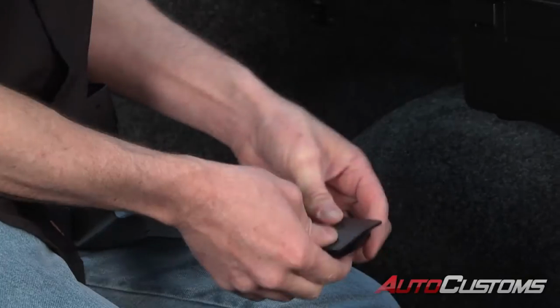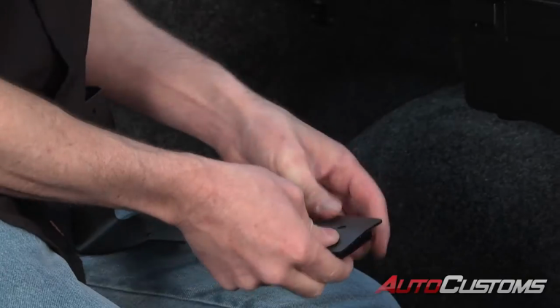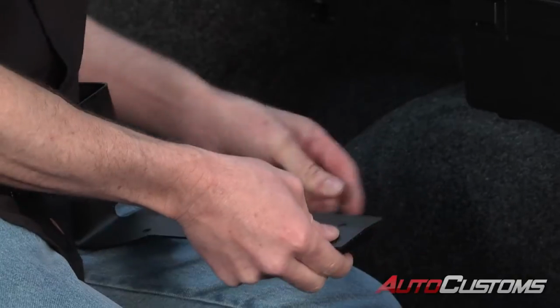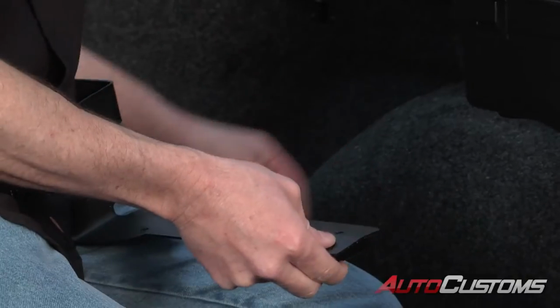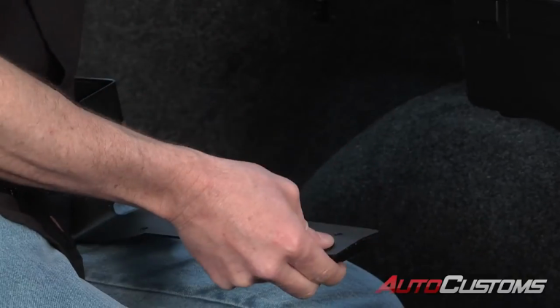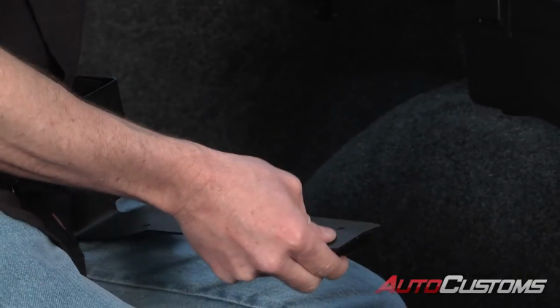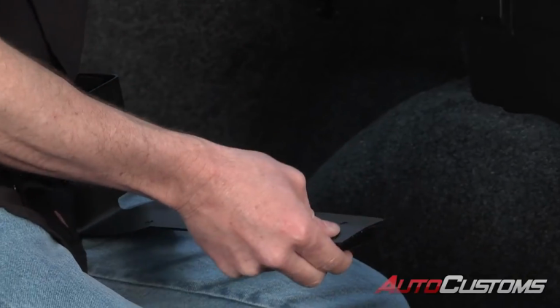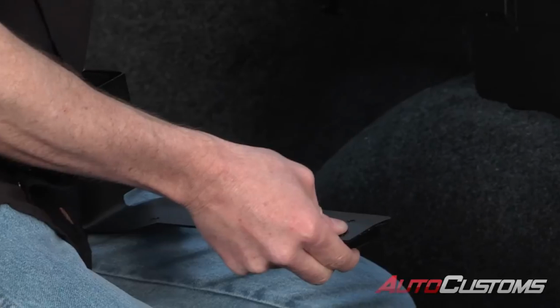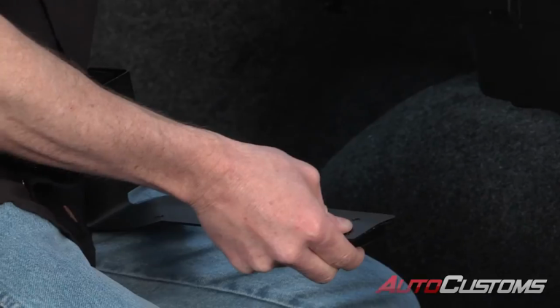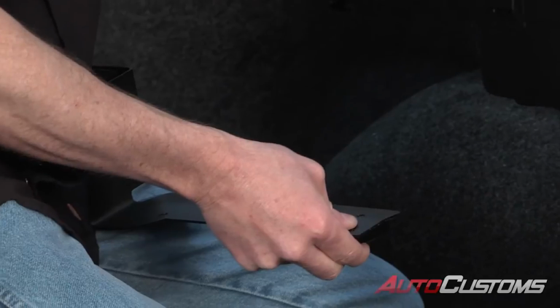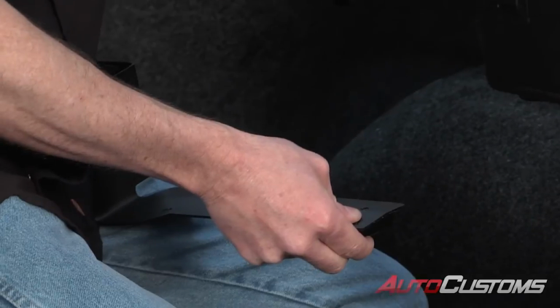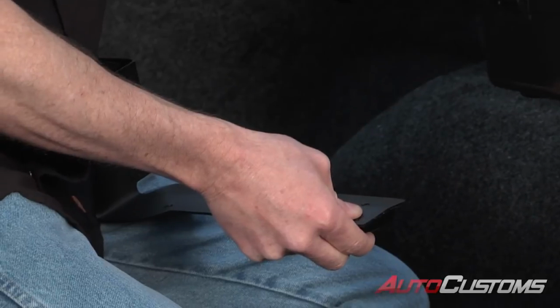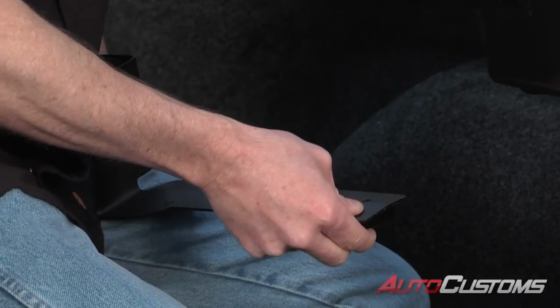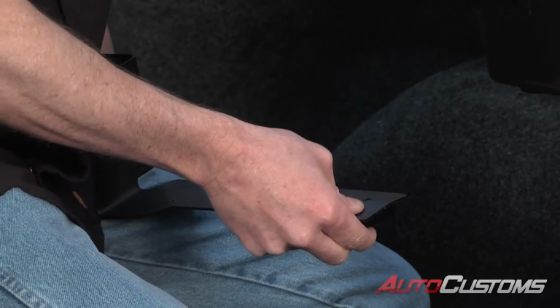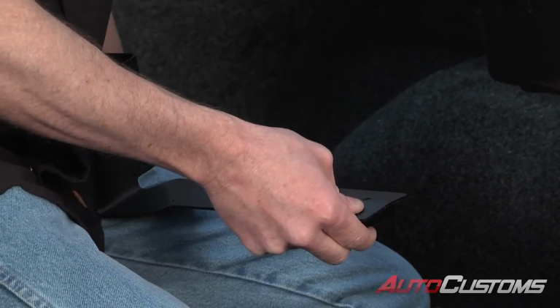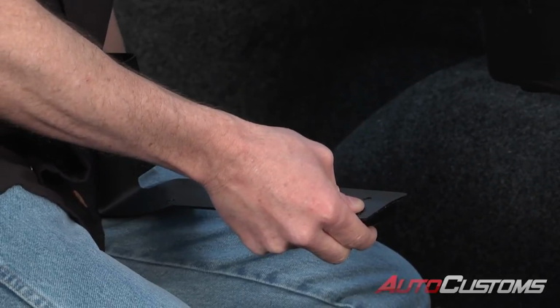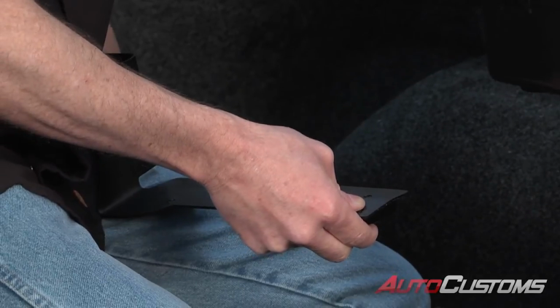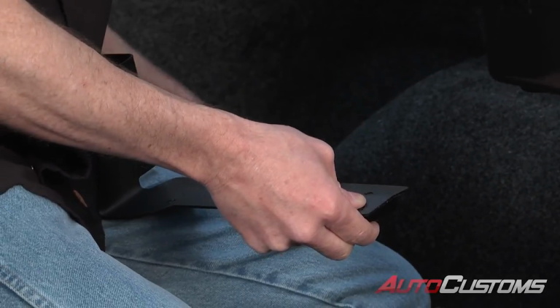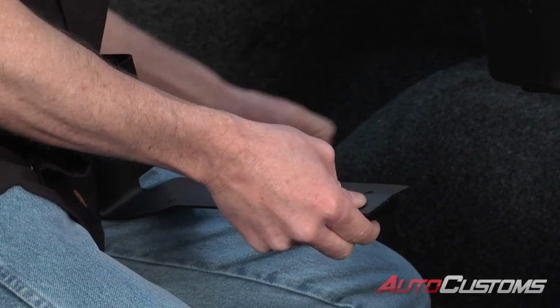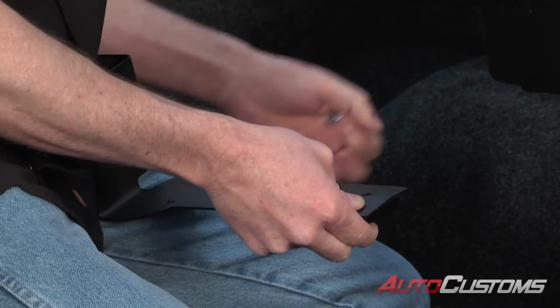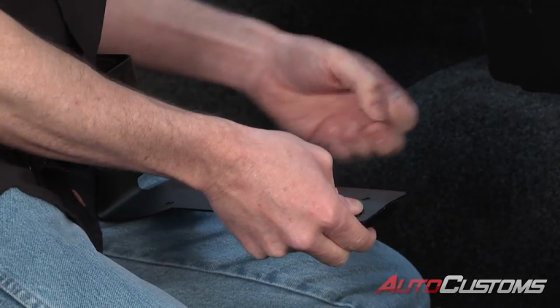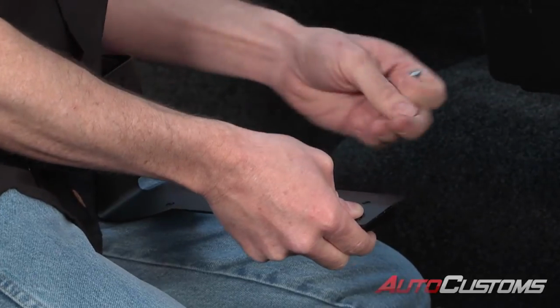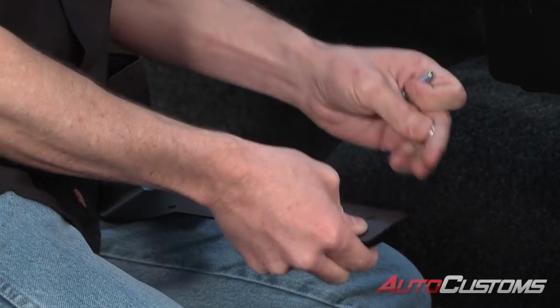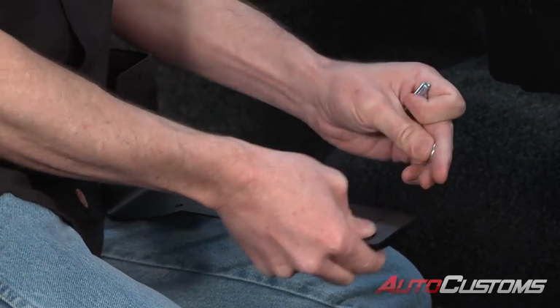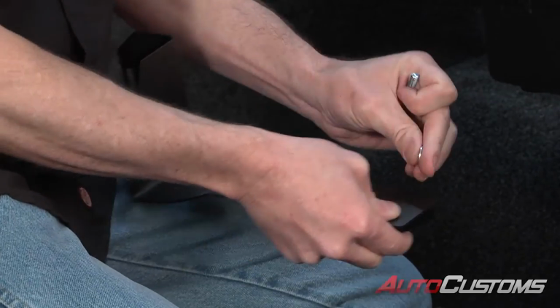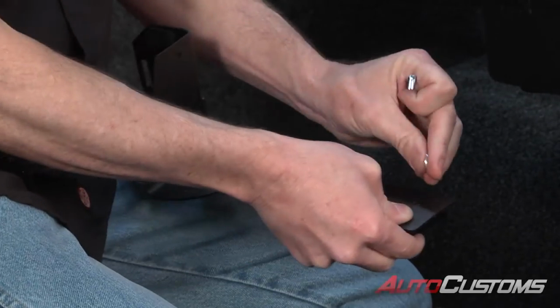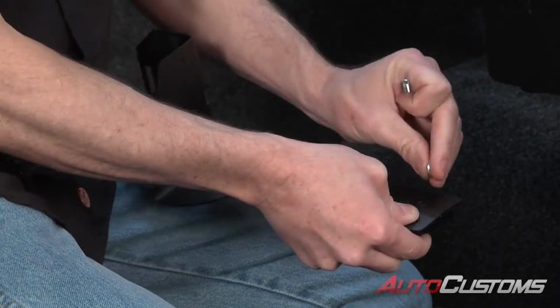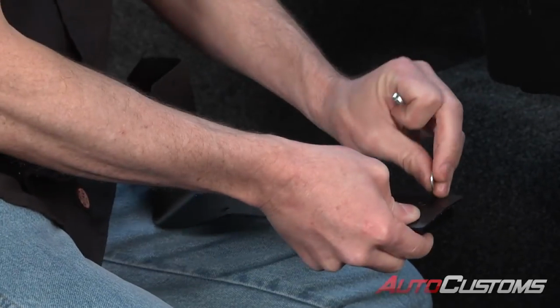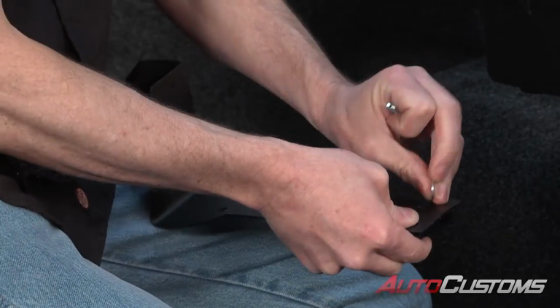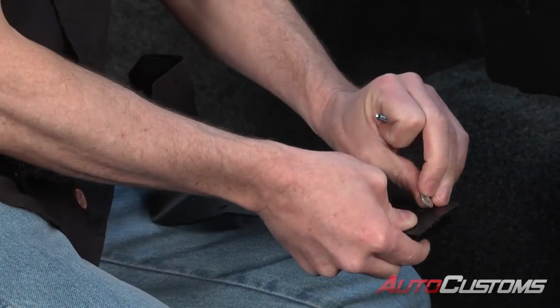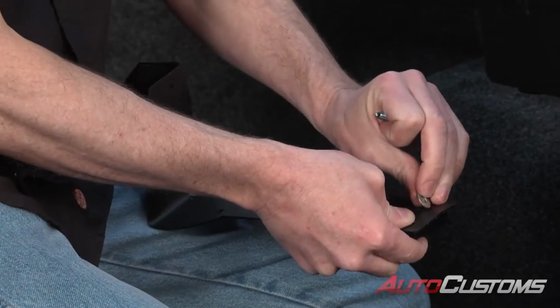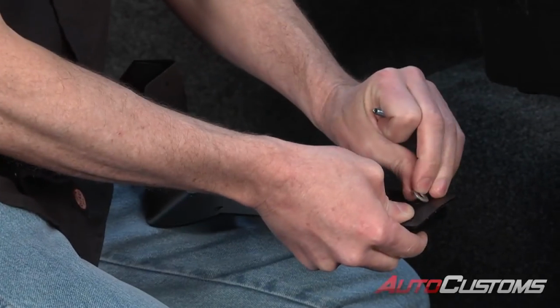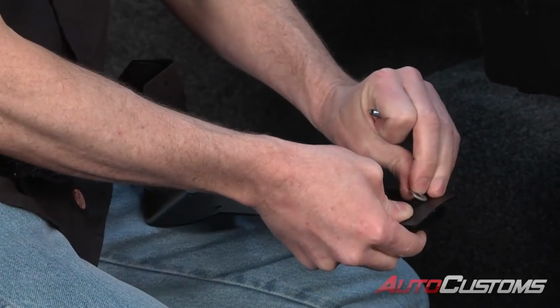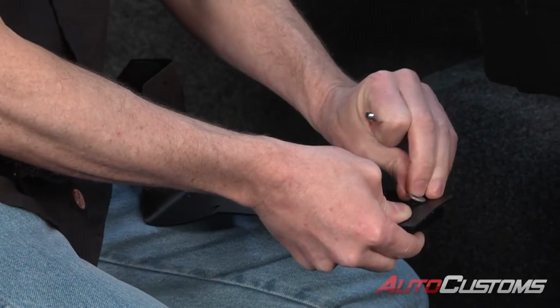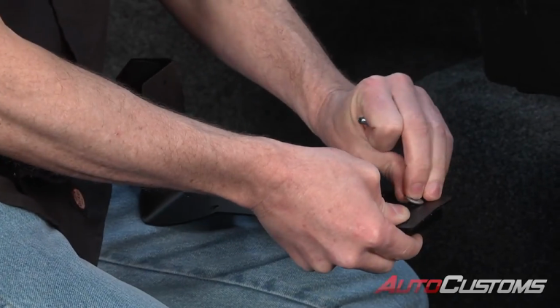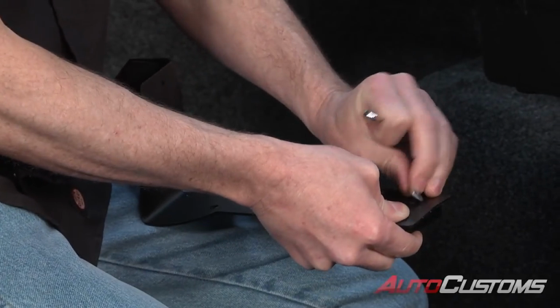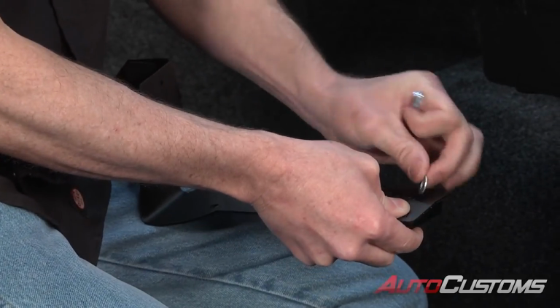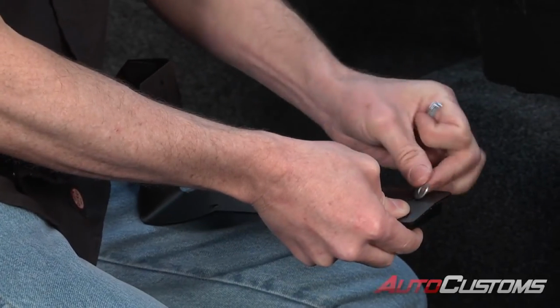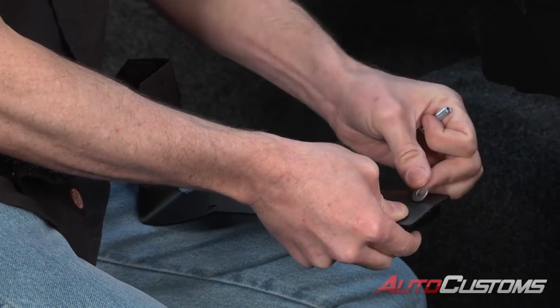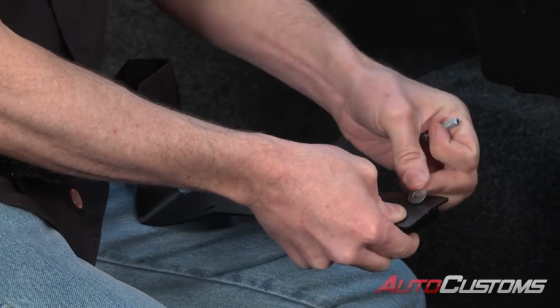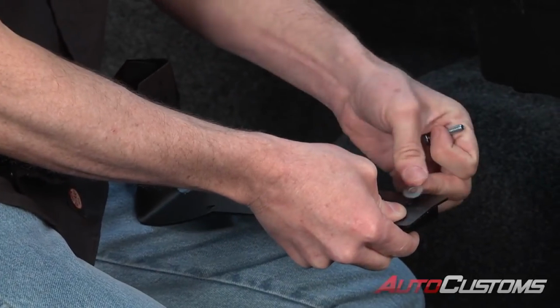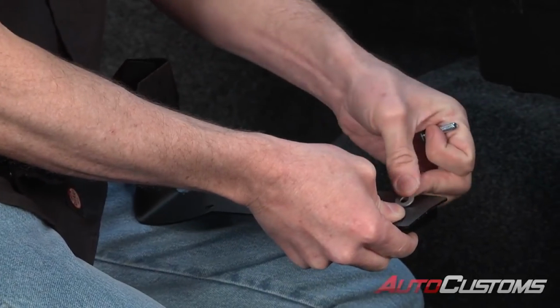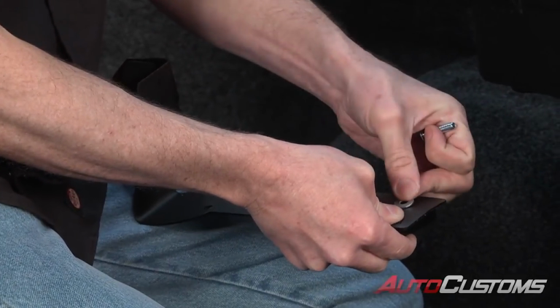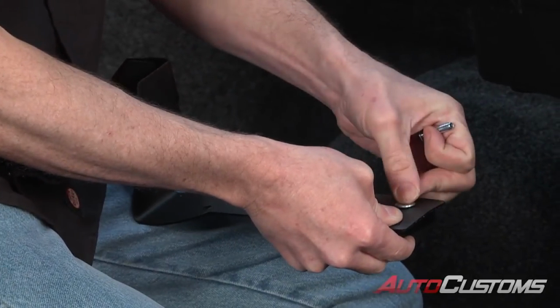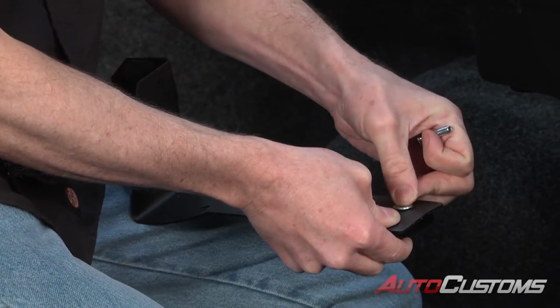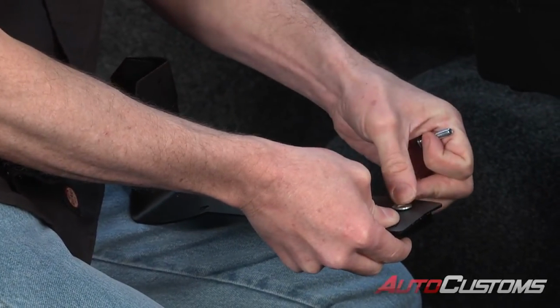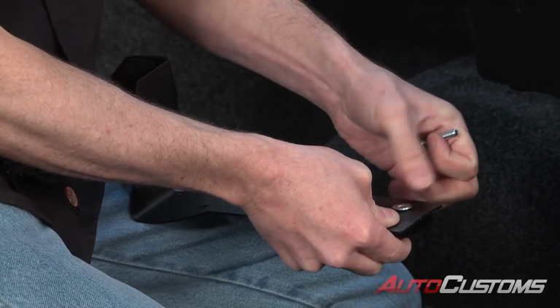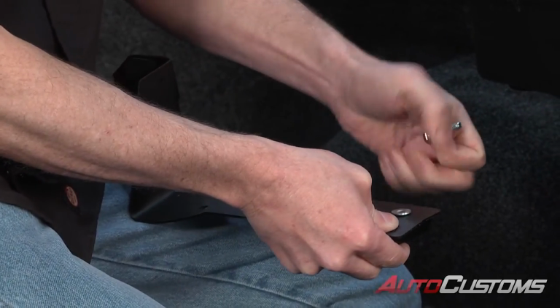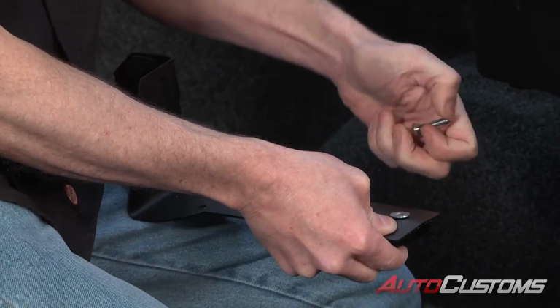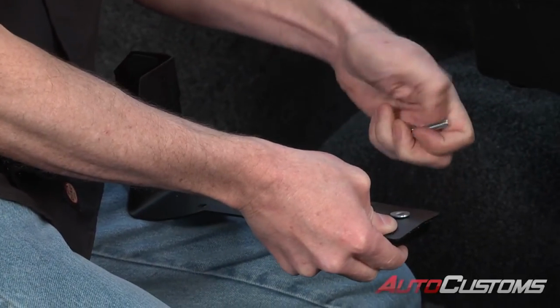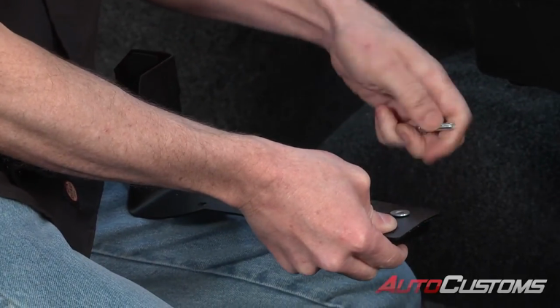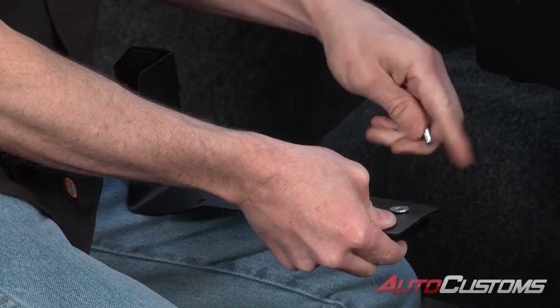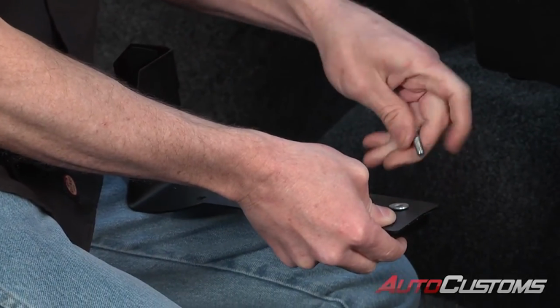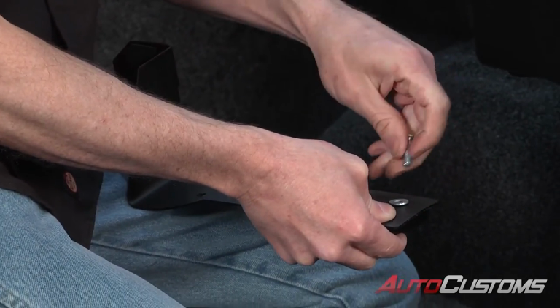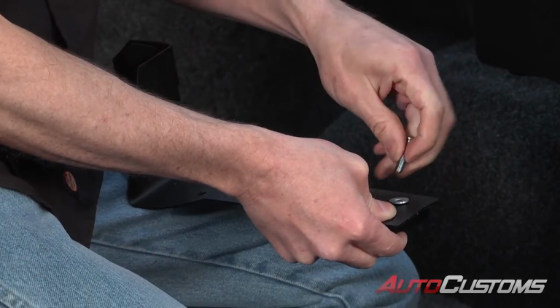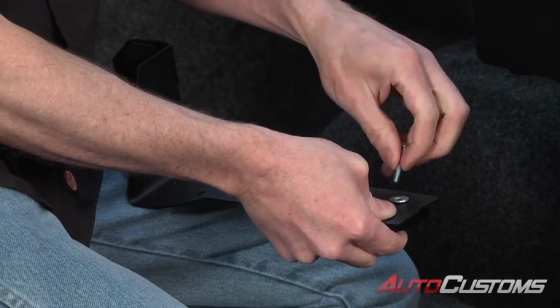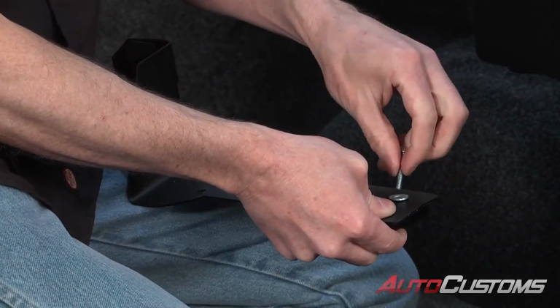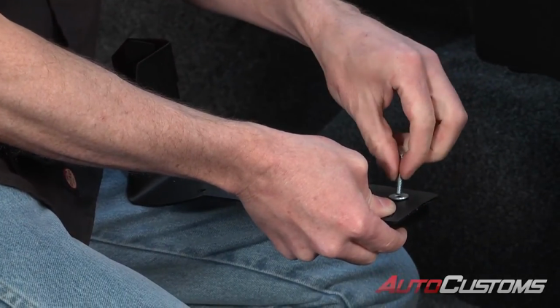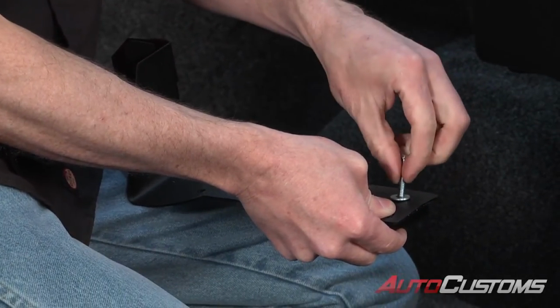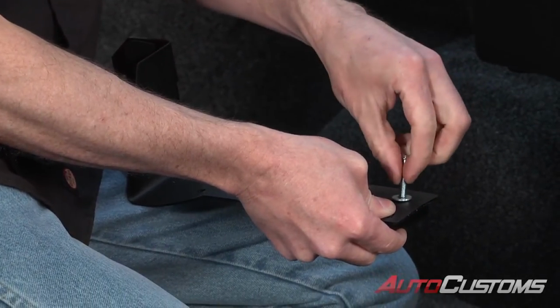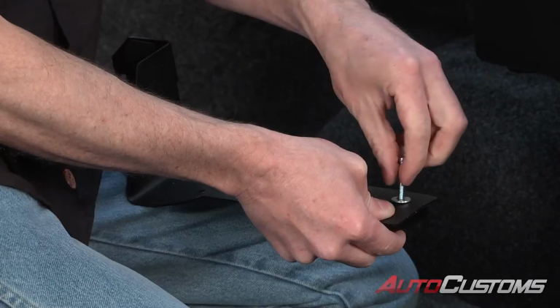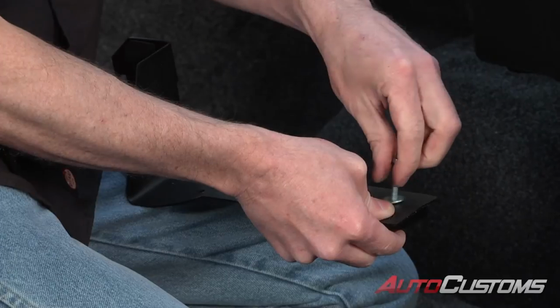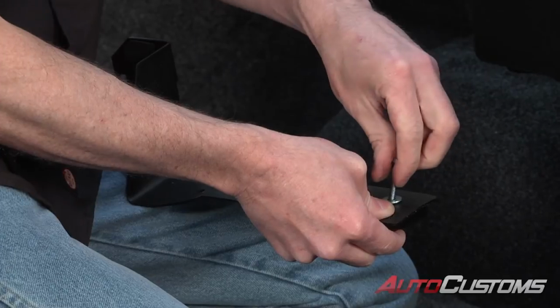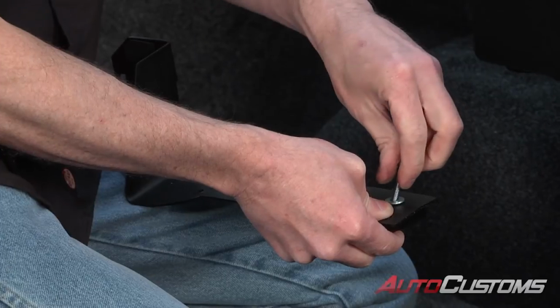For the front bracket, you just have two lobe clamps — that's all. We're going to do that the exact same way as we did the rear bracket.